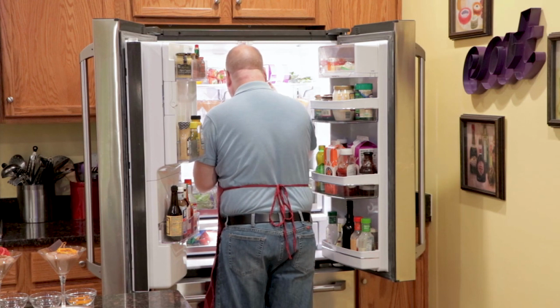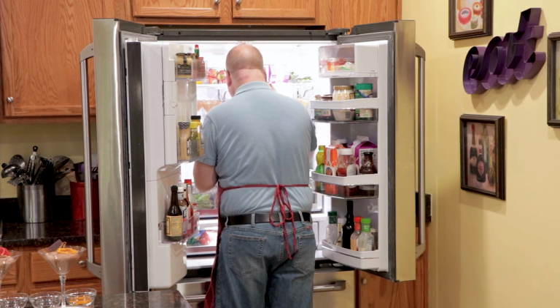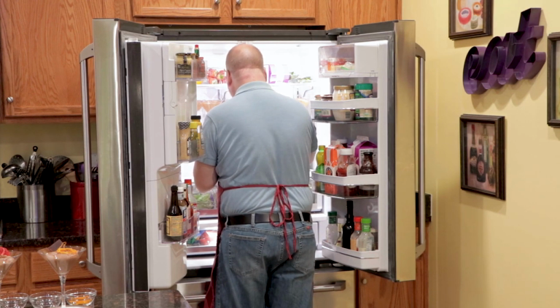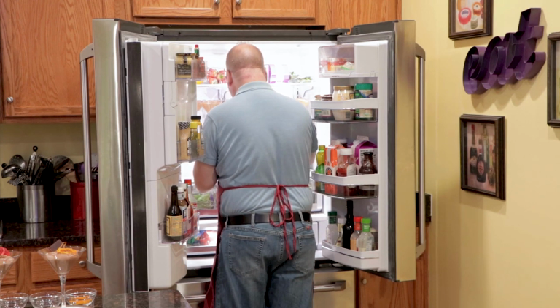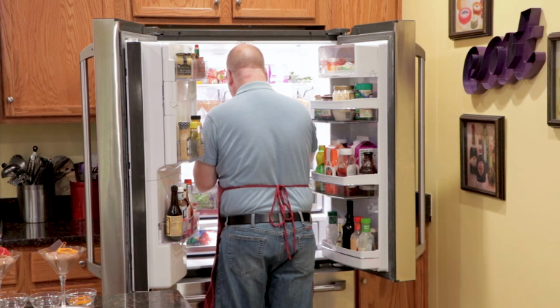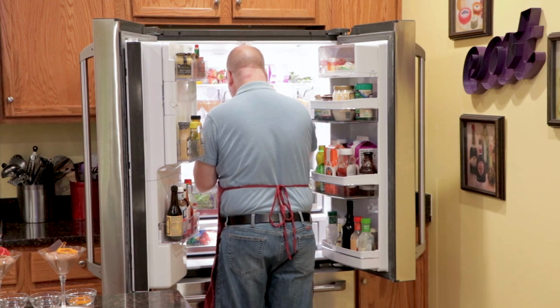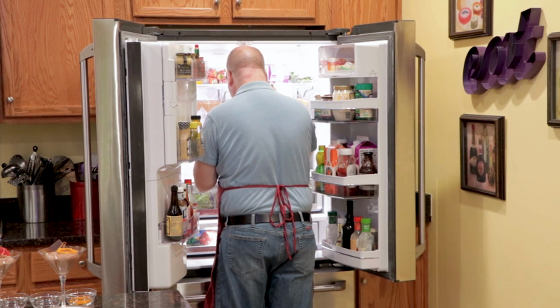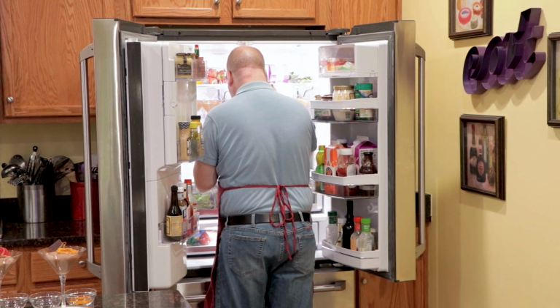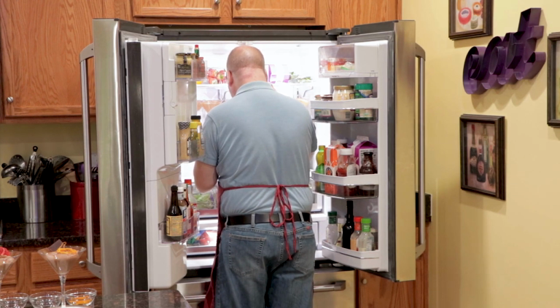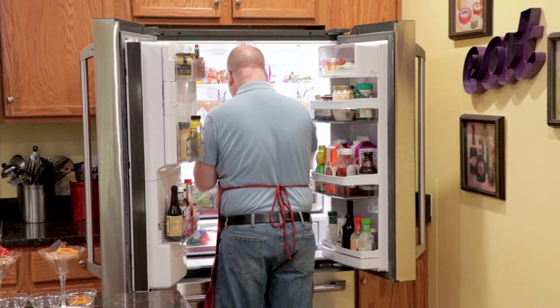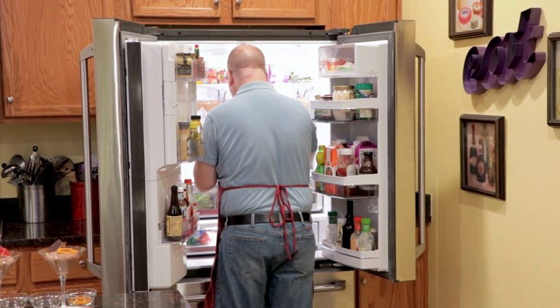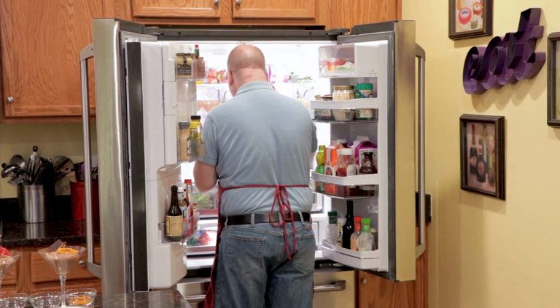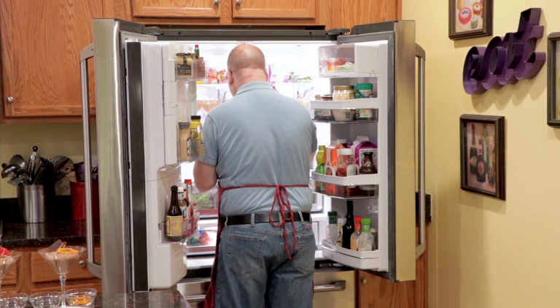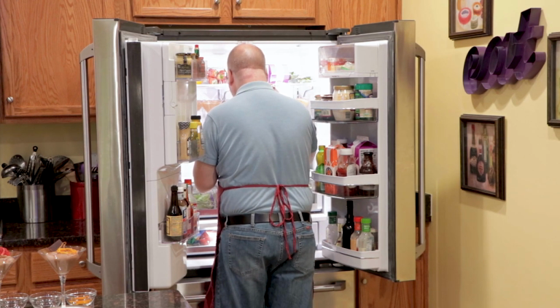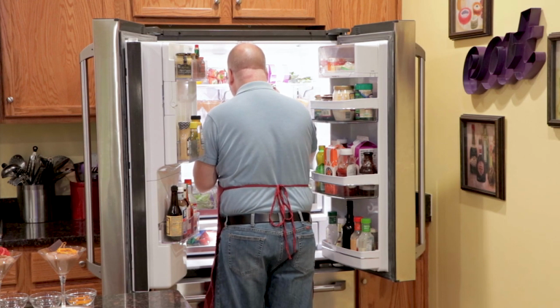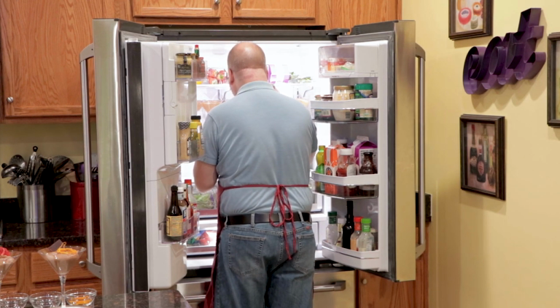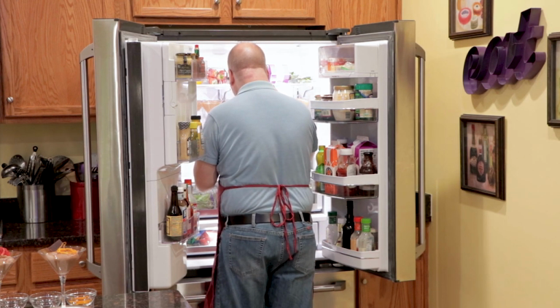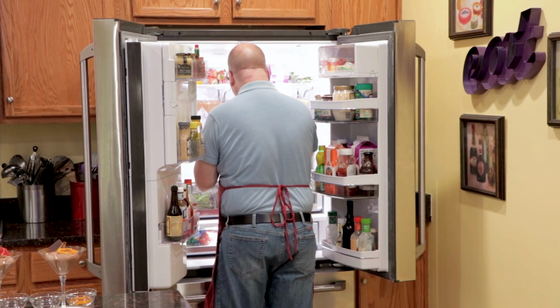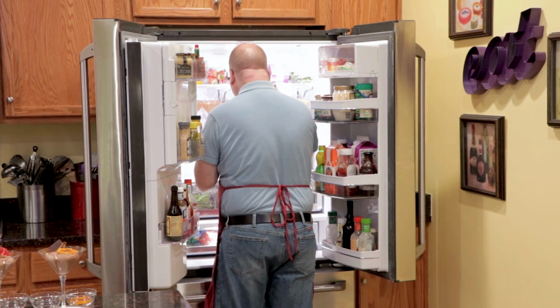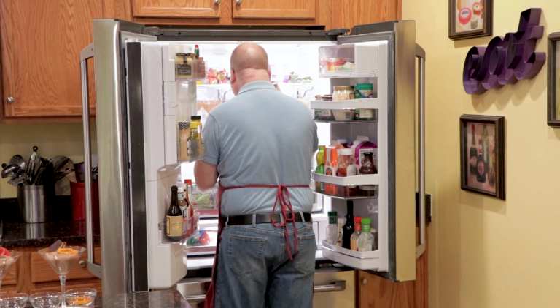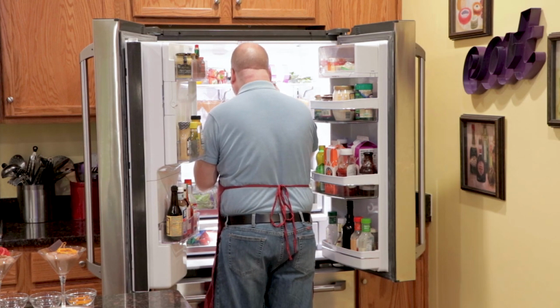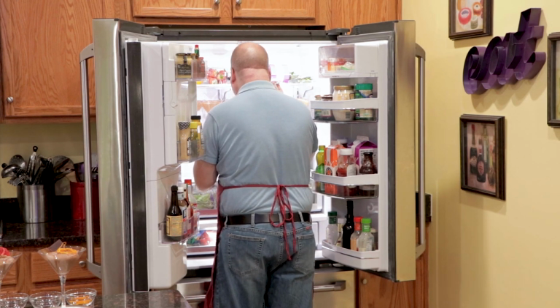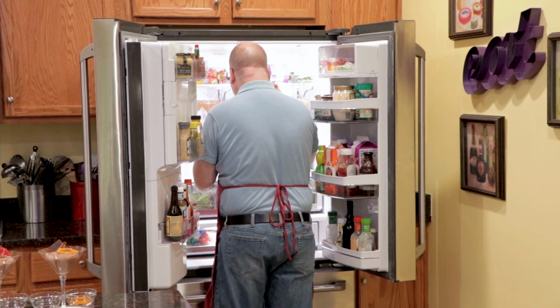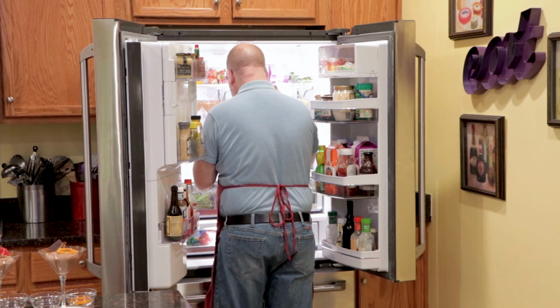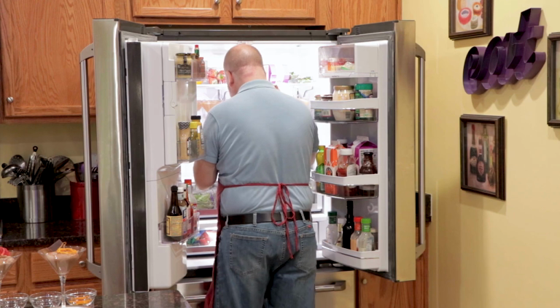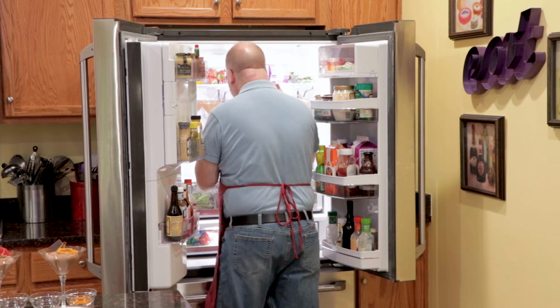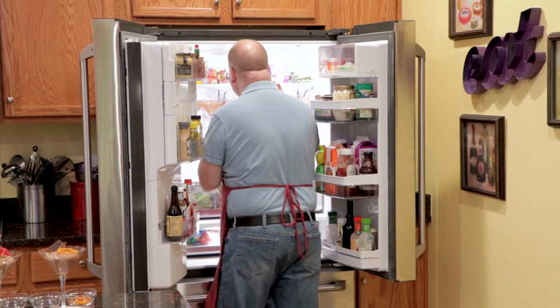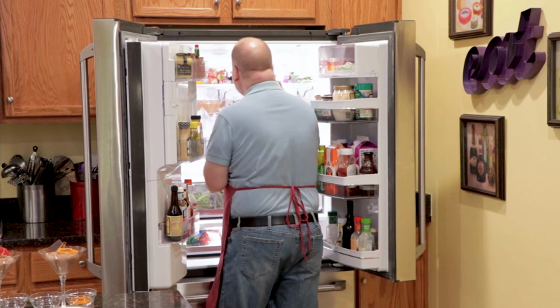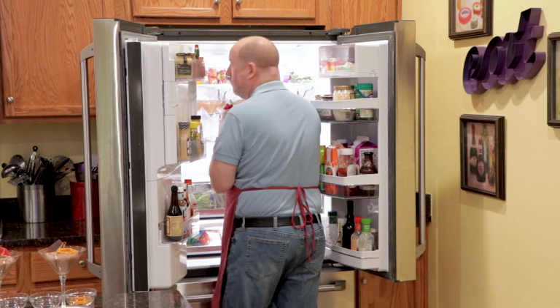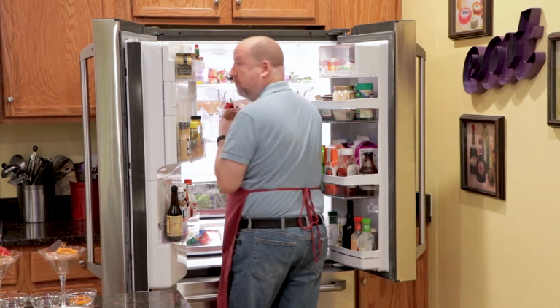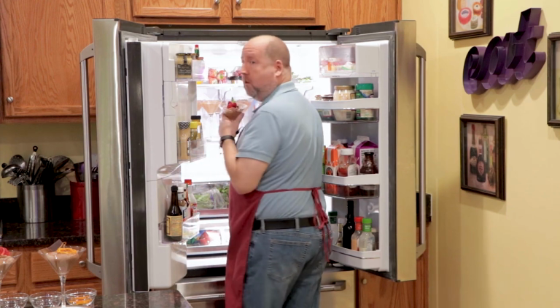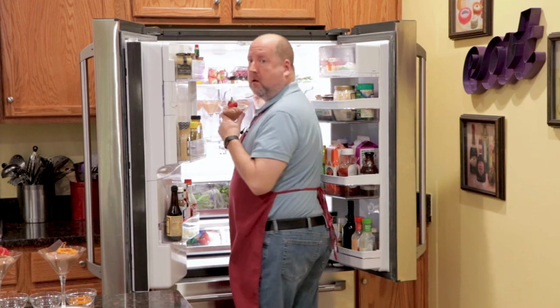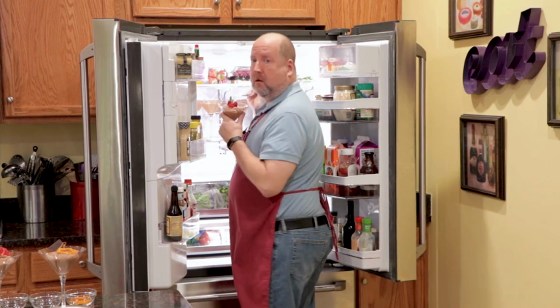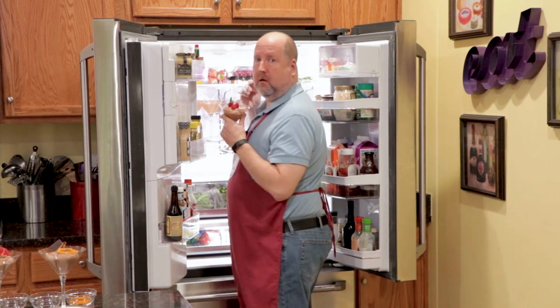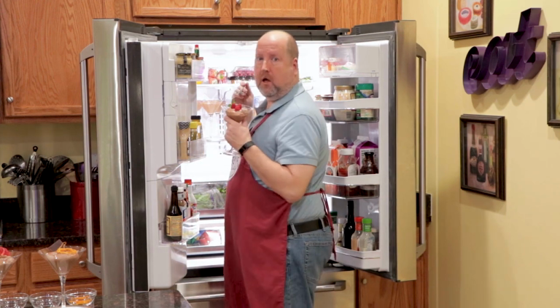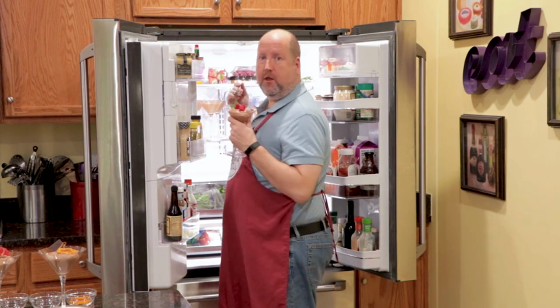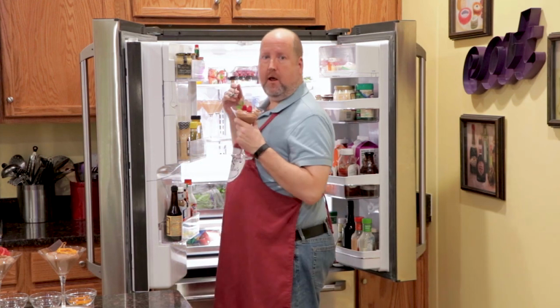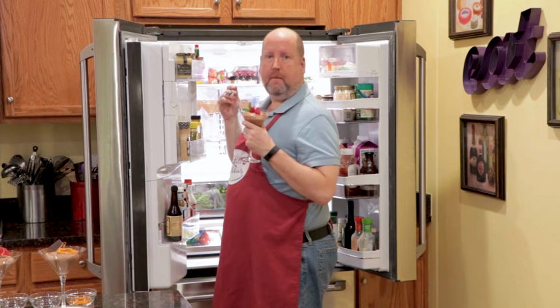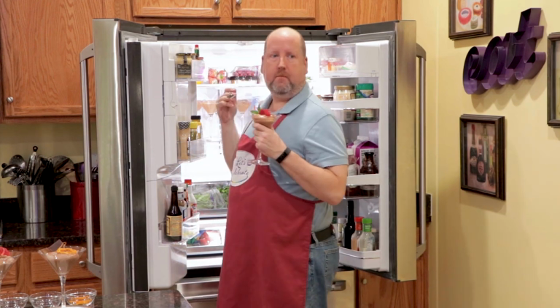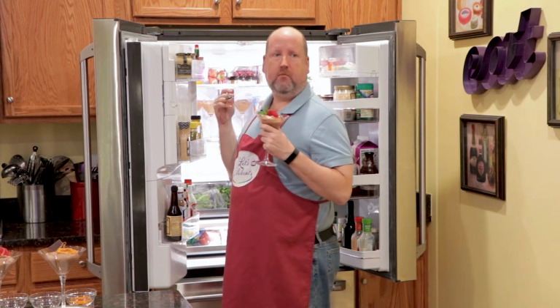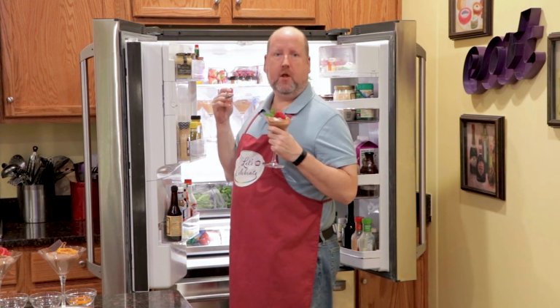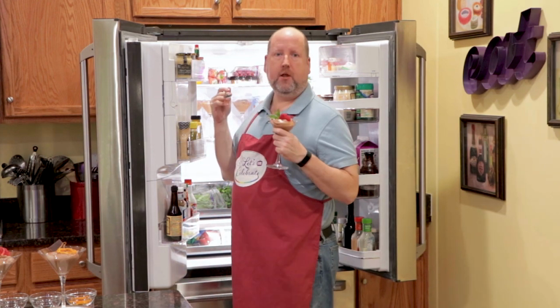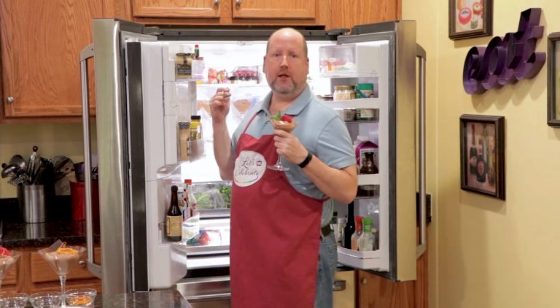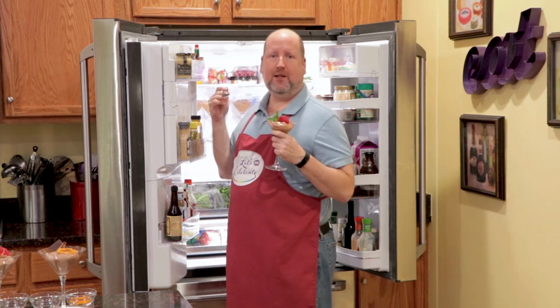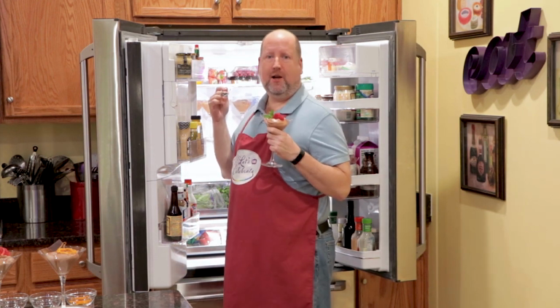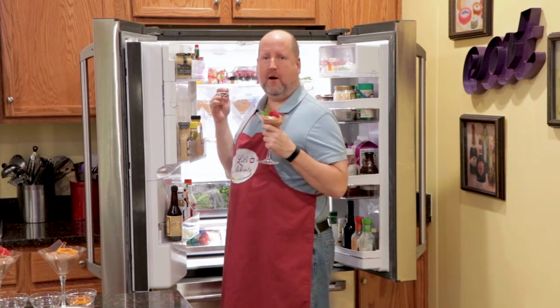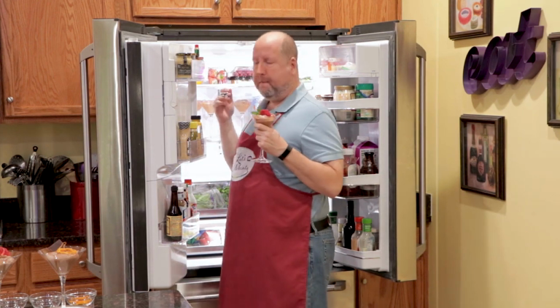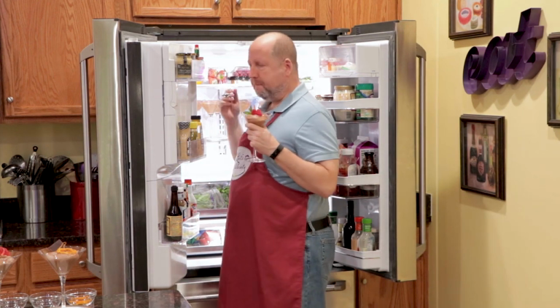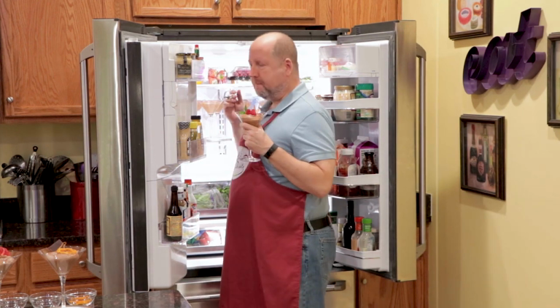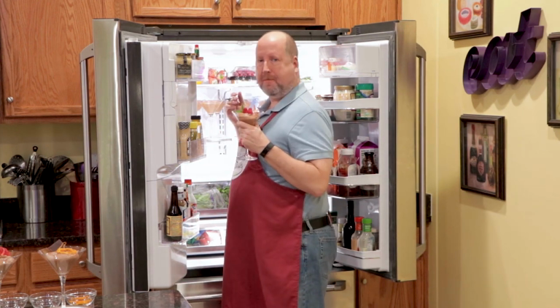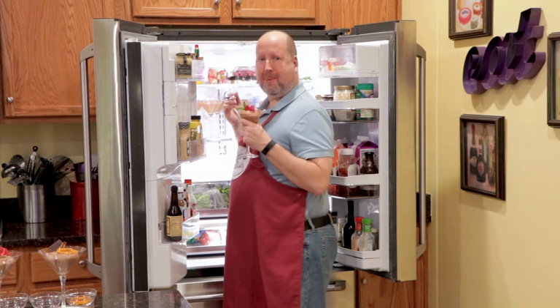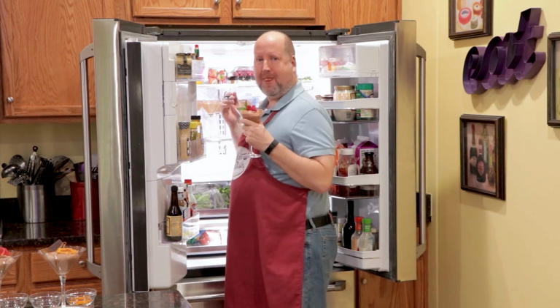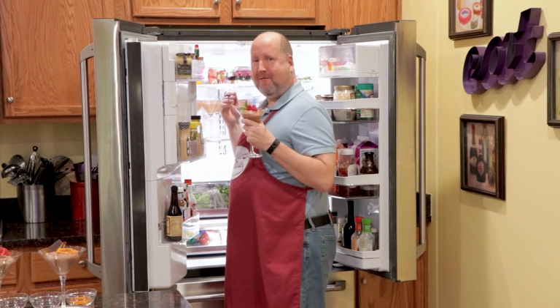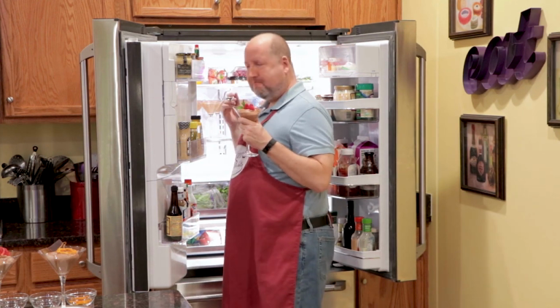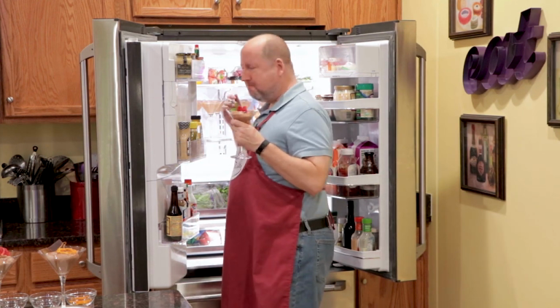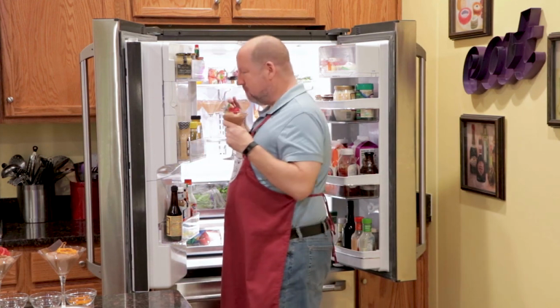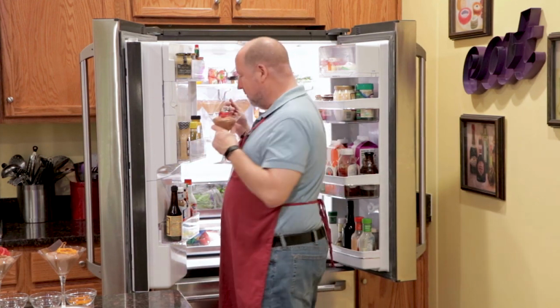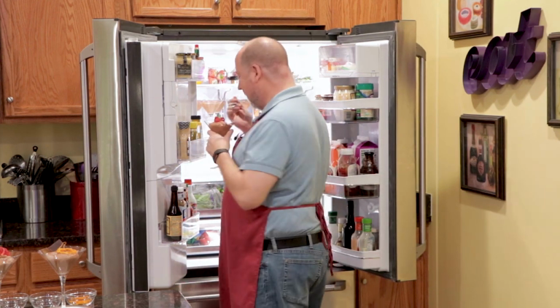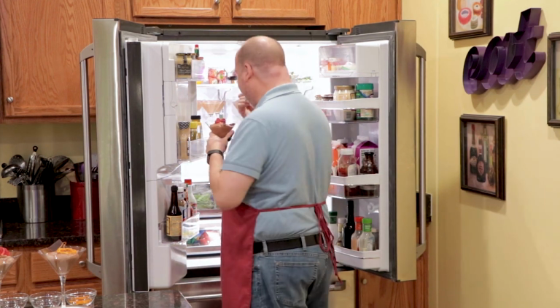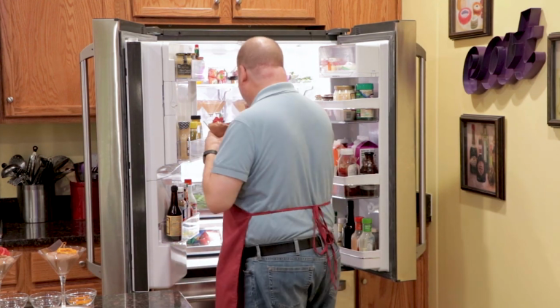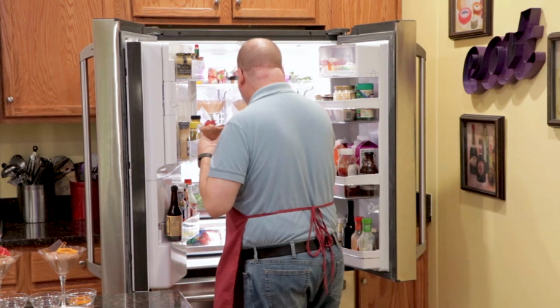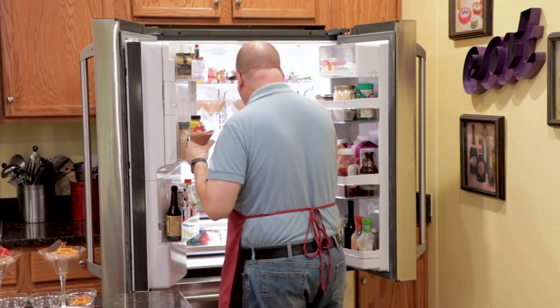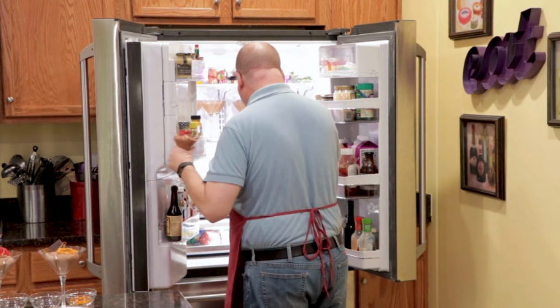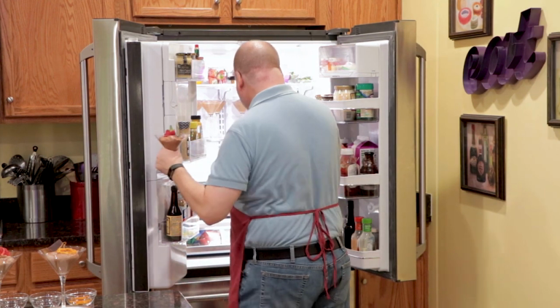Honey, what's that noise? Nothing. Nothing to see here. Here we go.